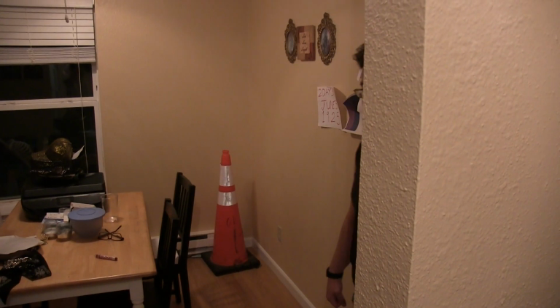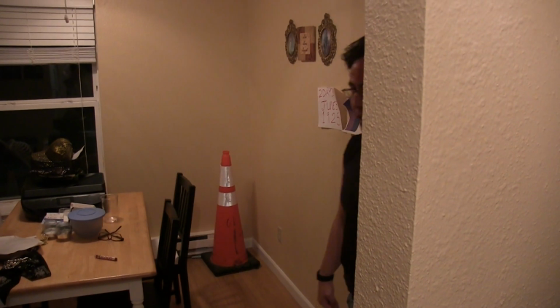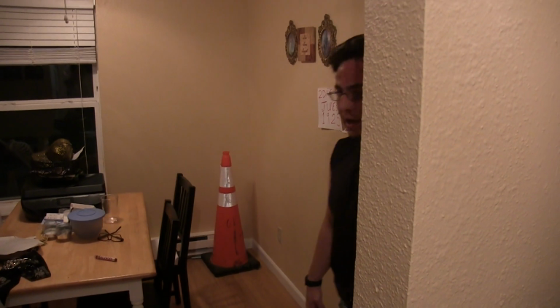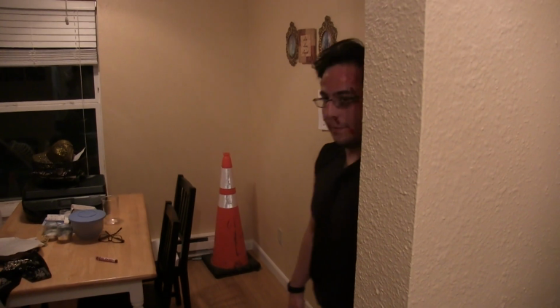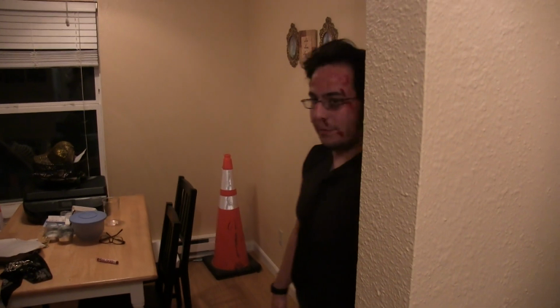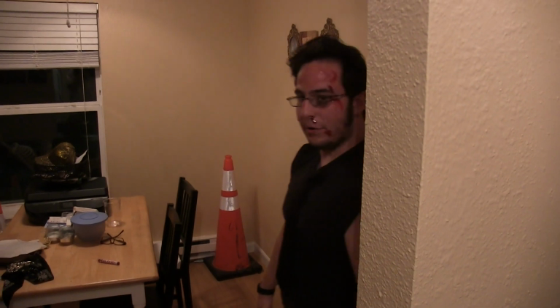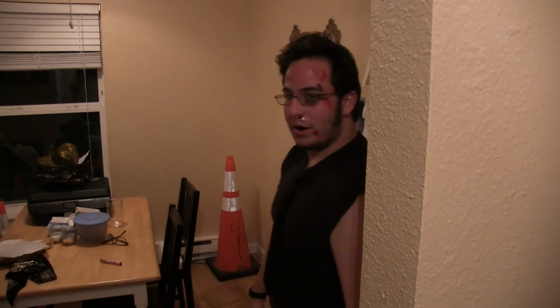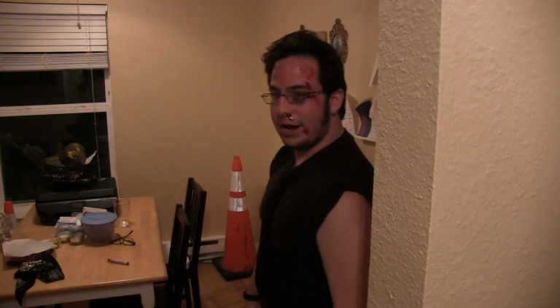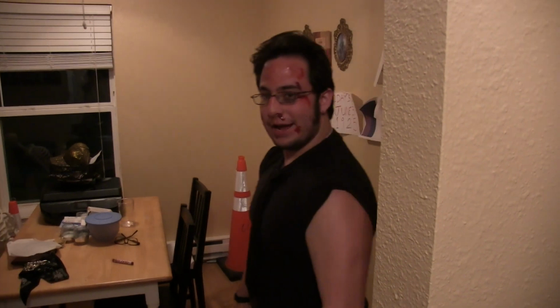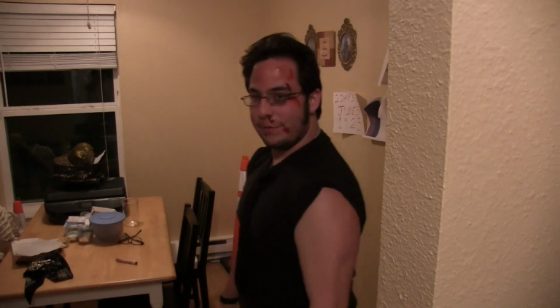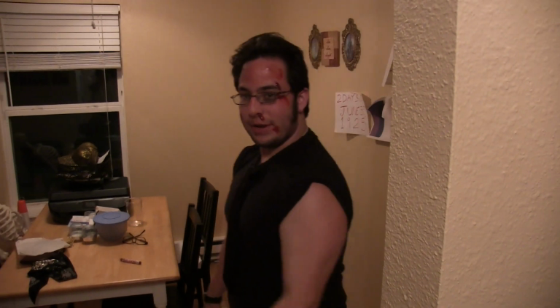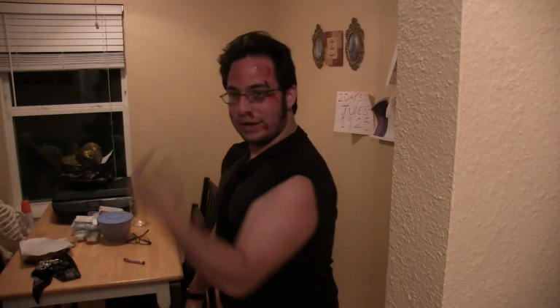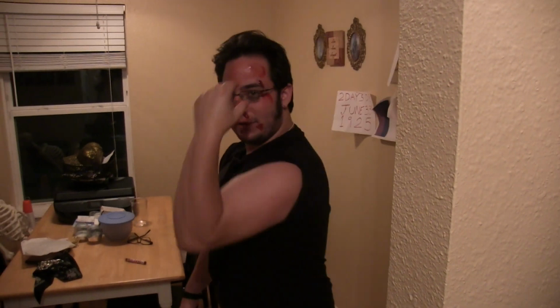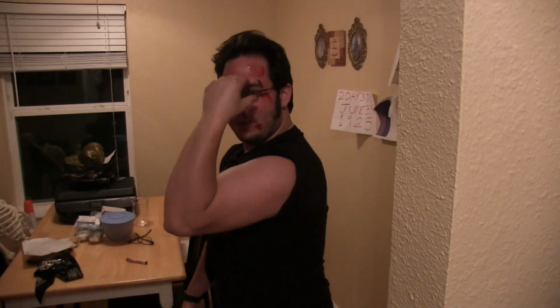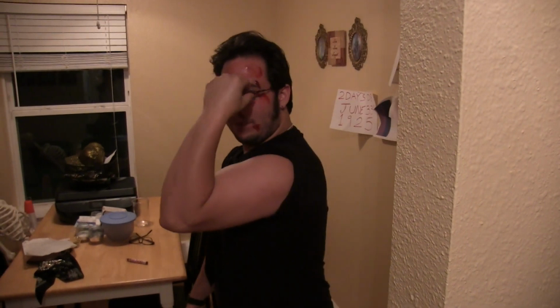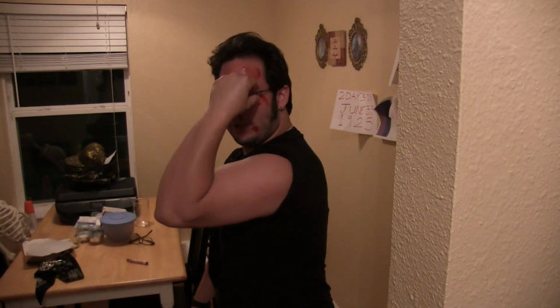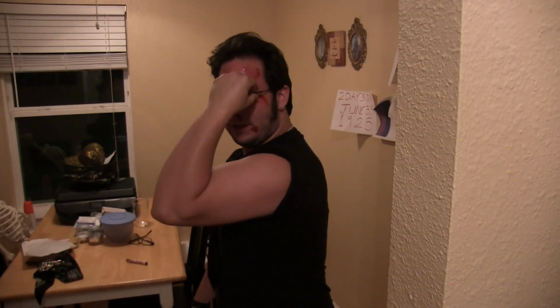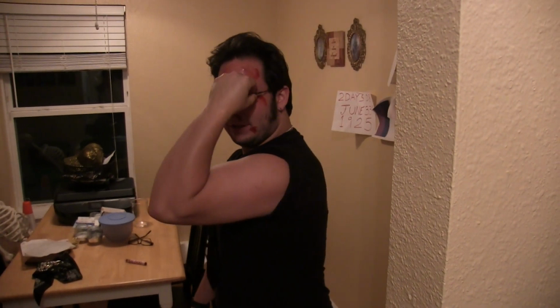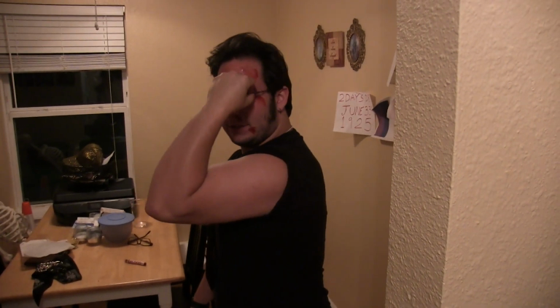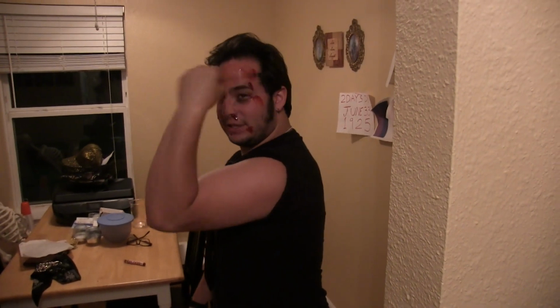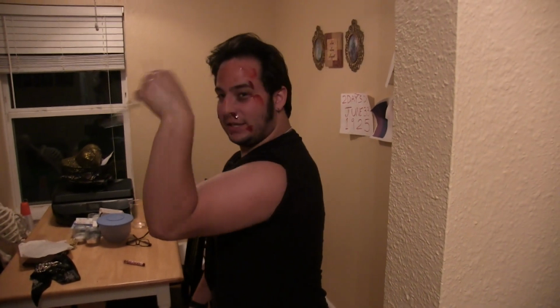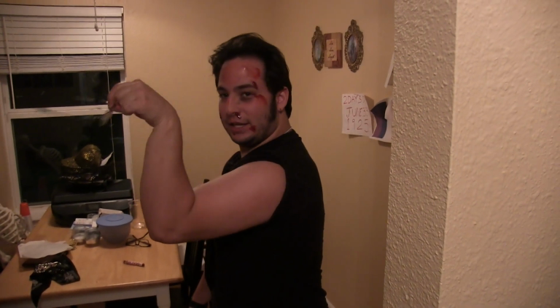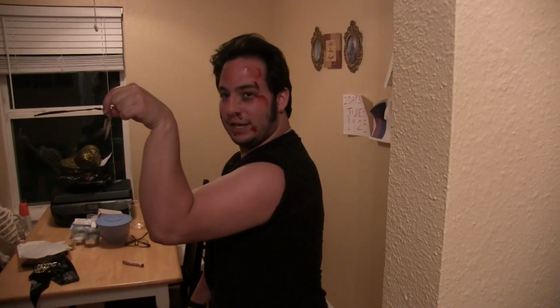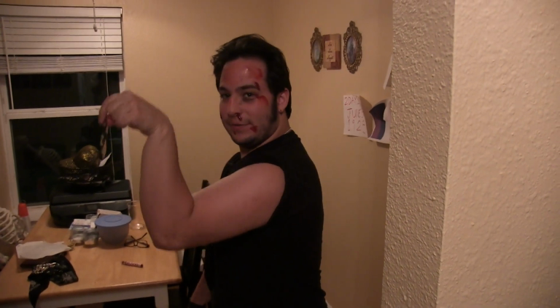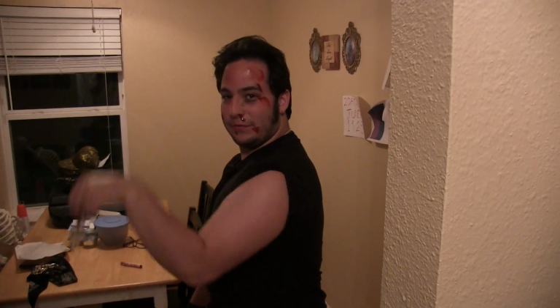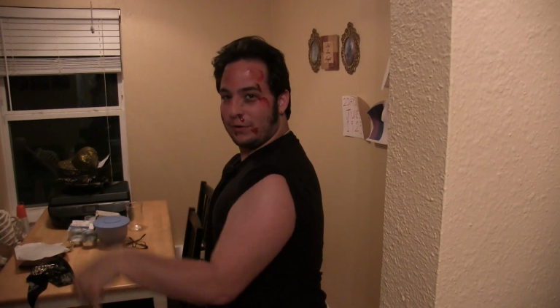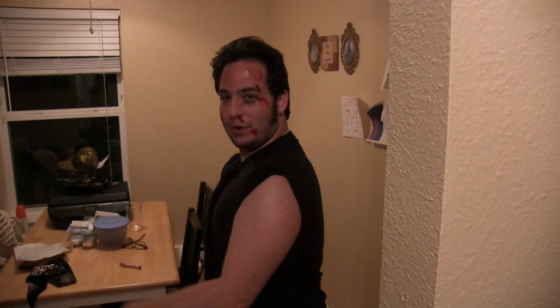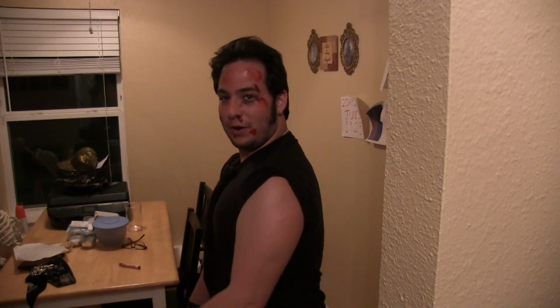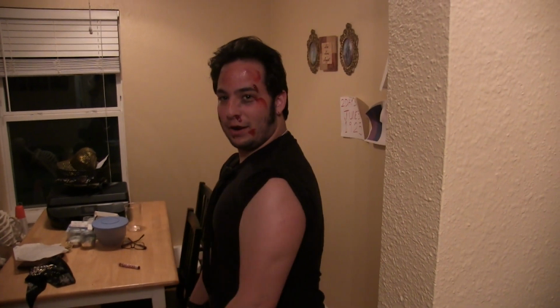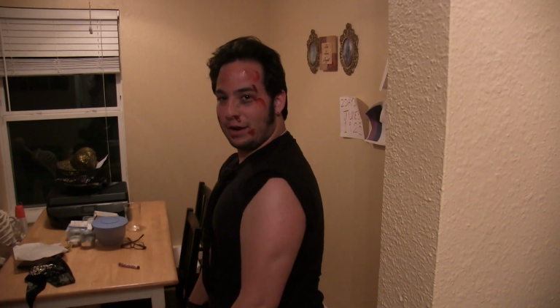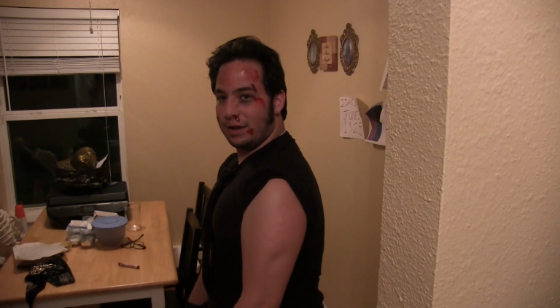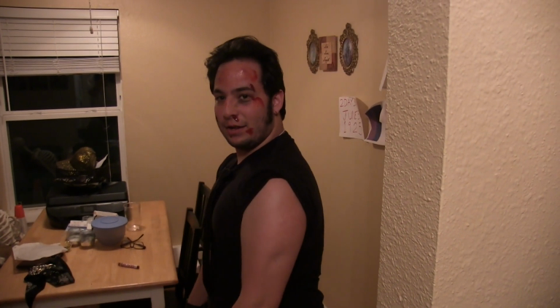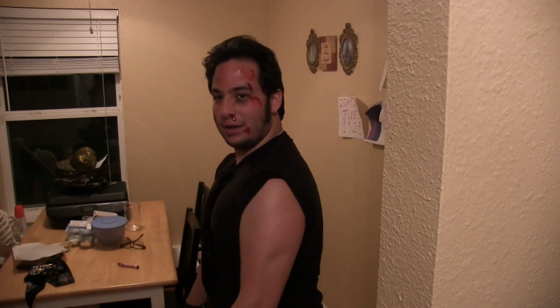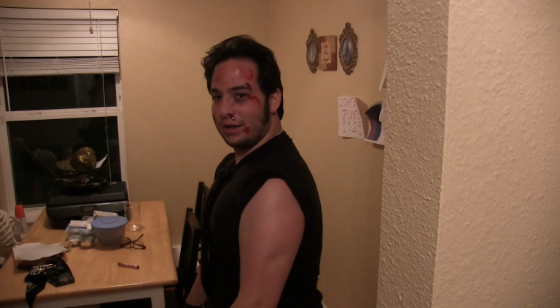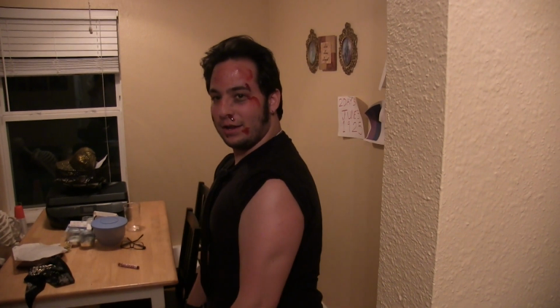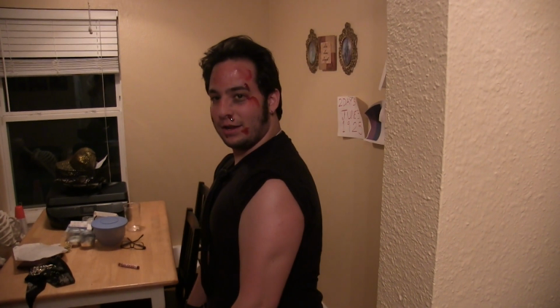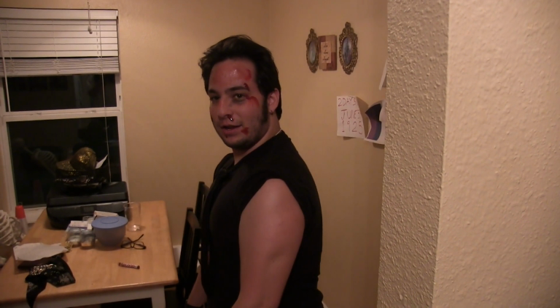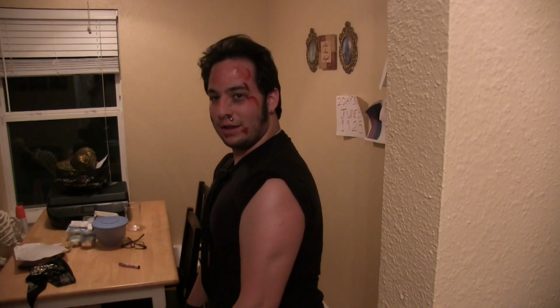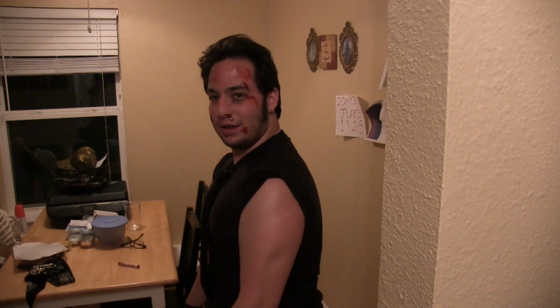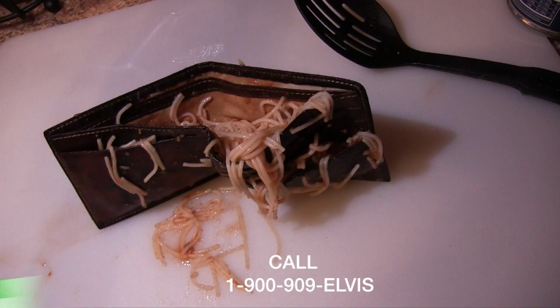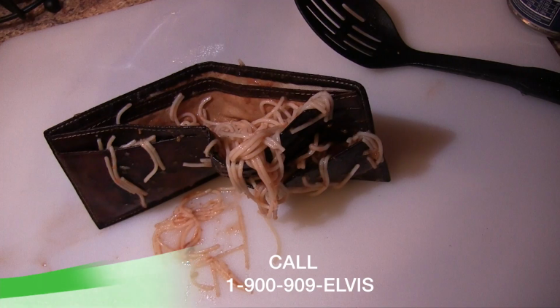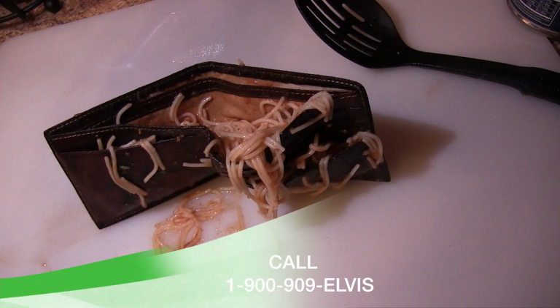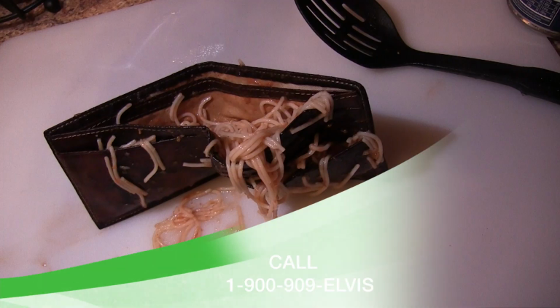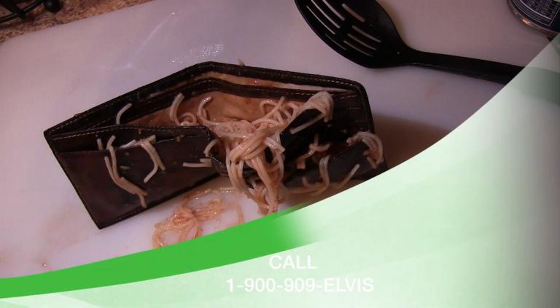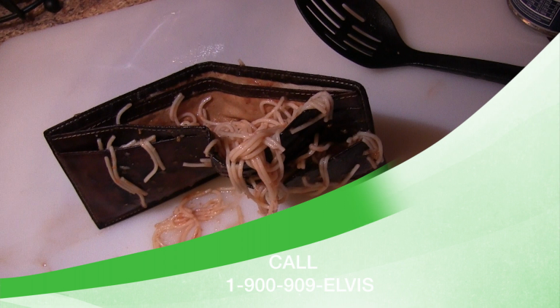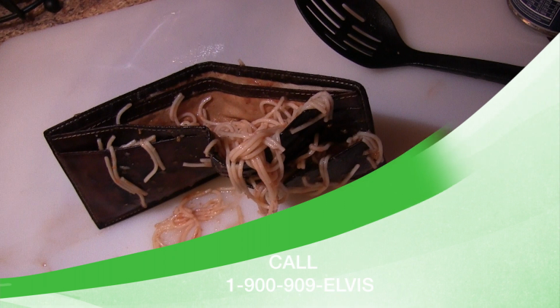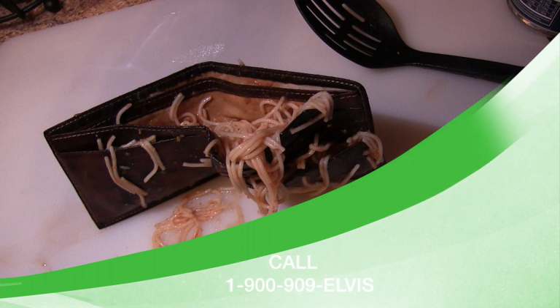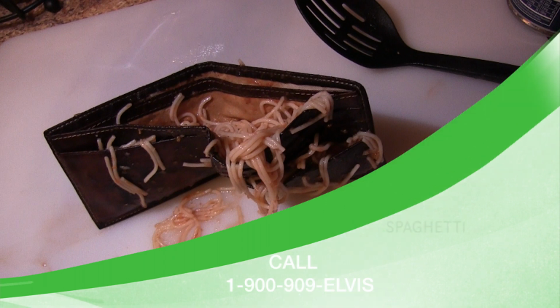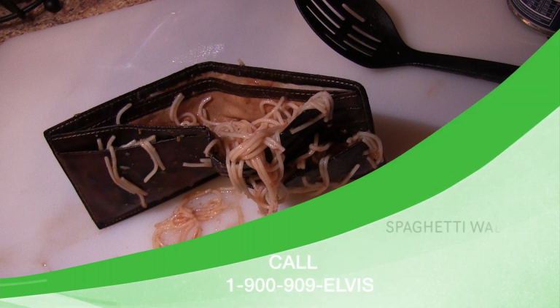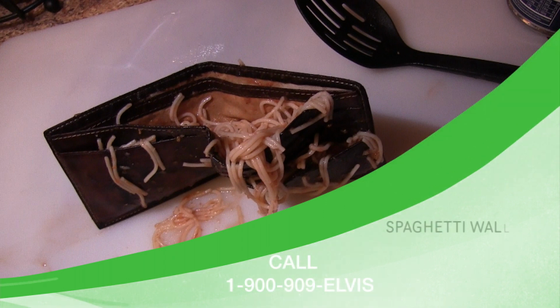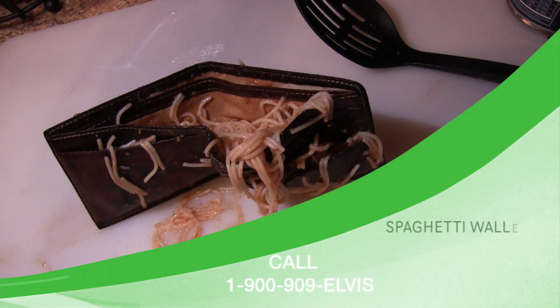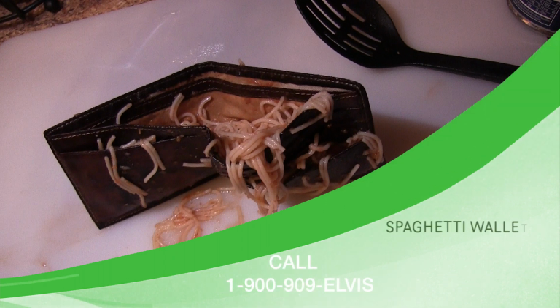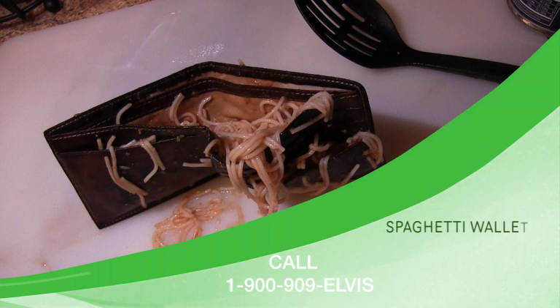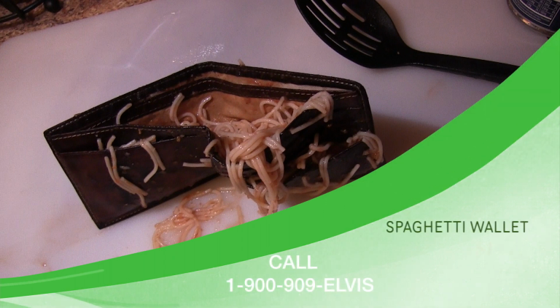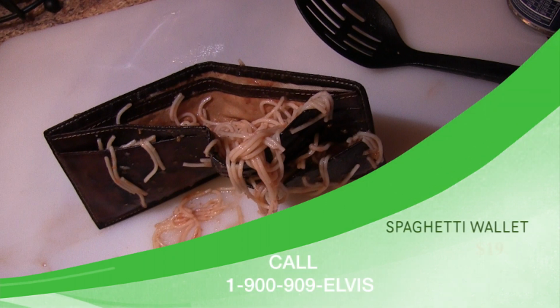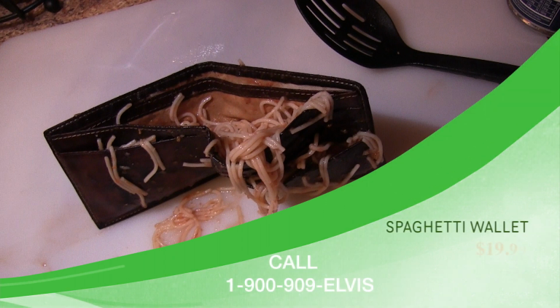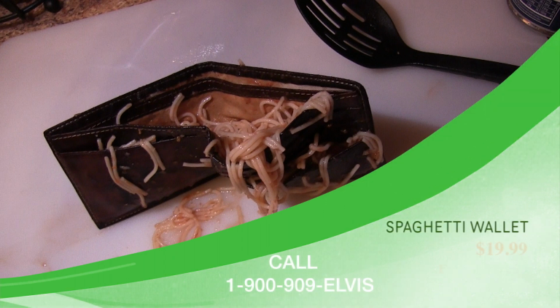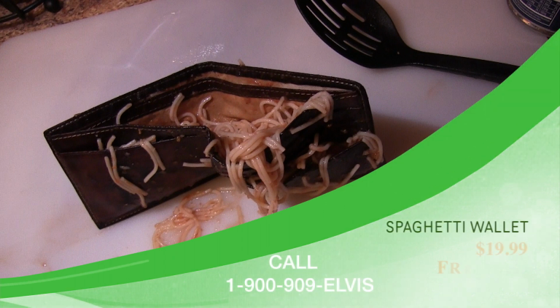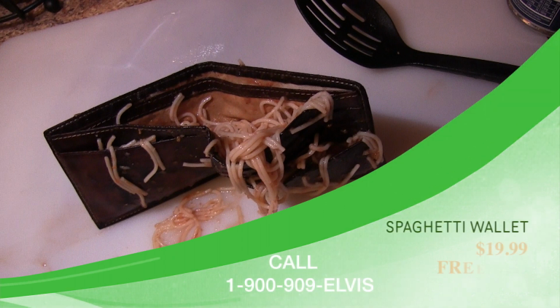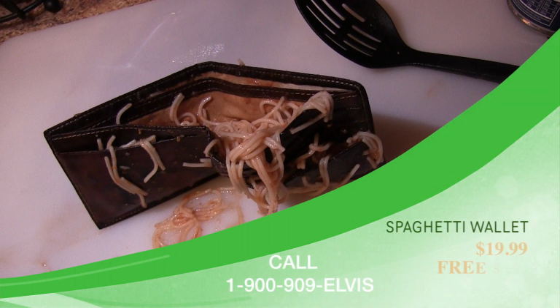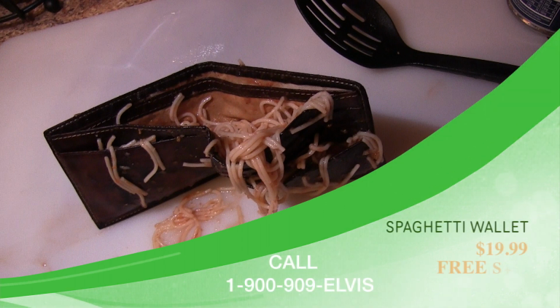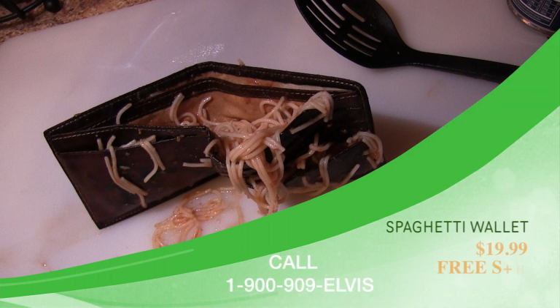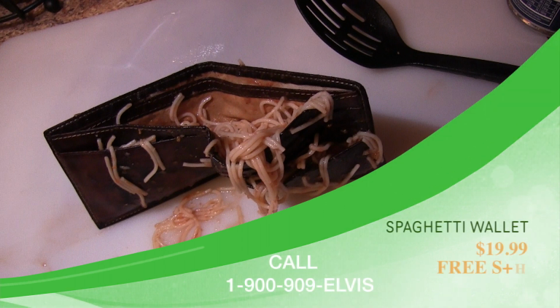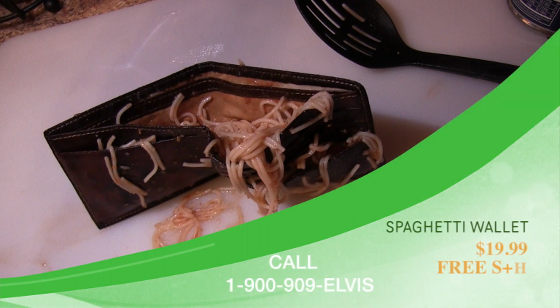Boy, I bet you felt silly before. Spaghetti wallet — order yours today.